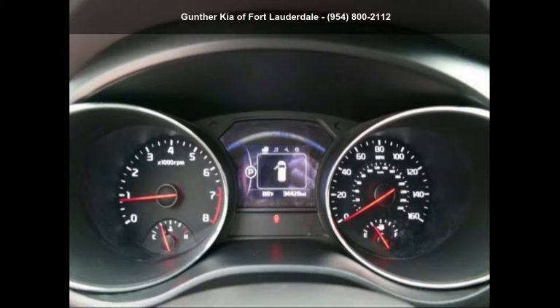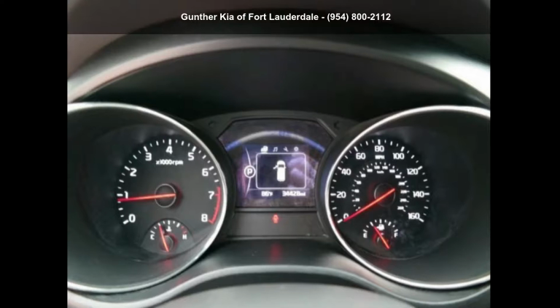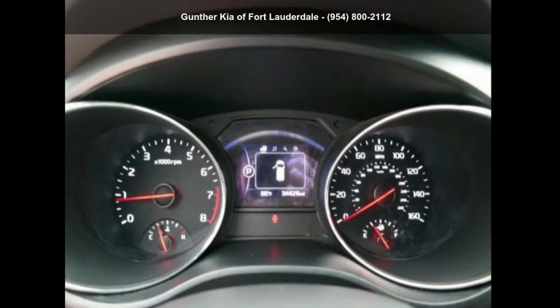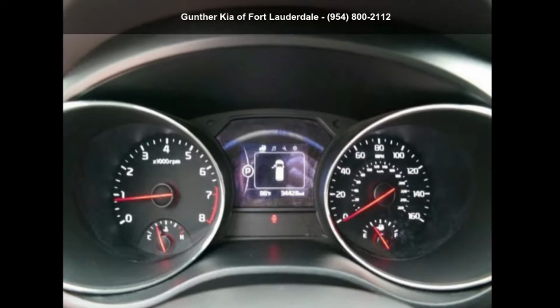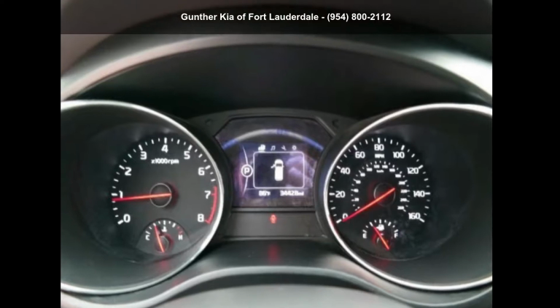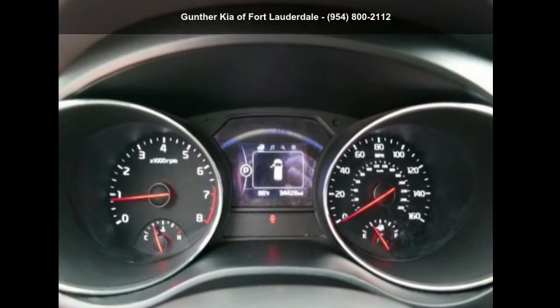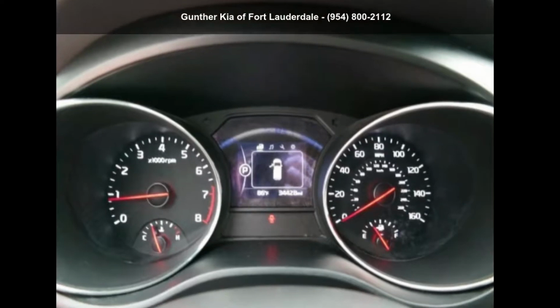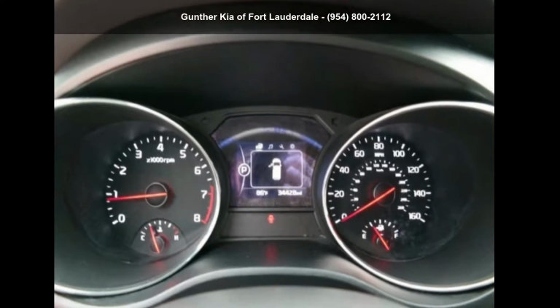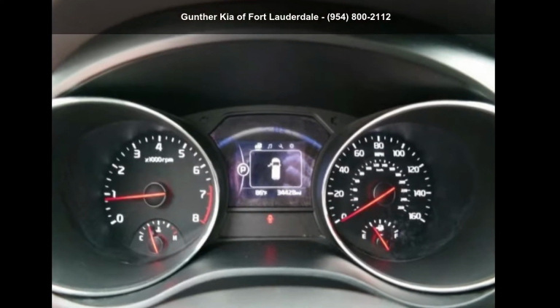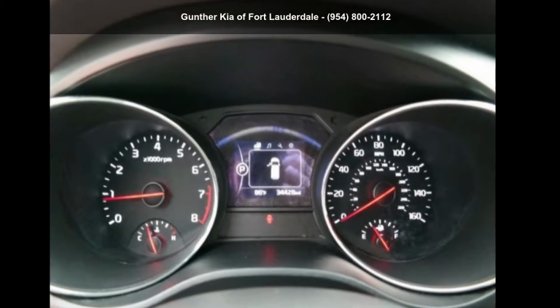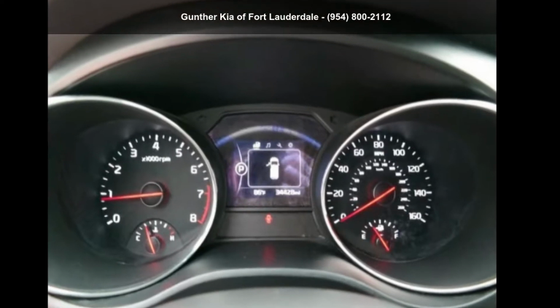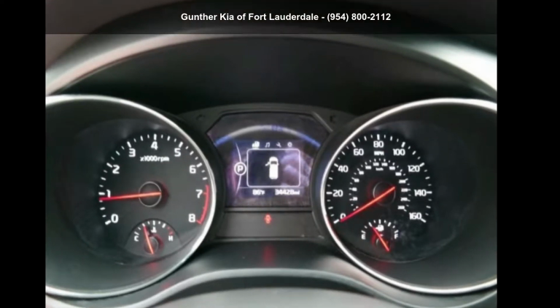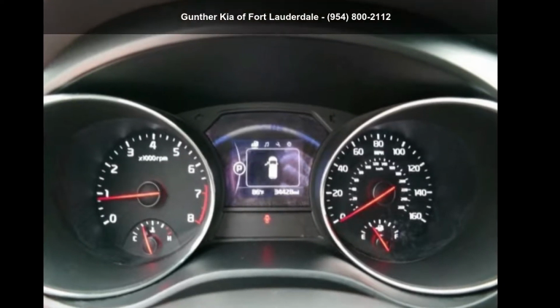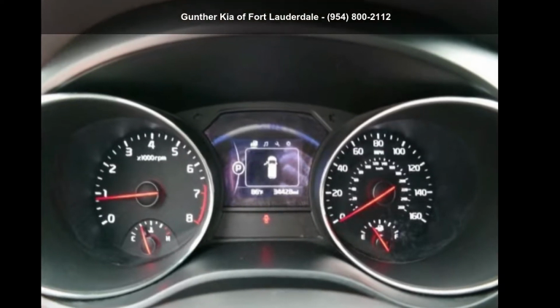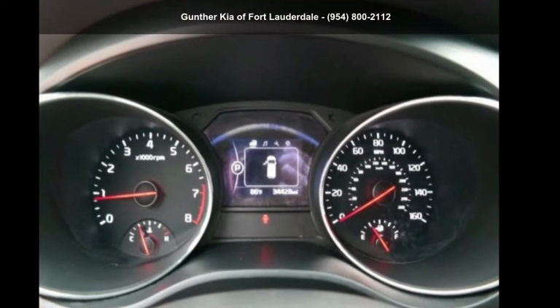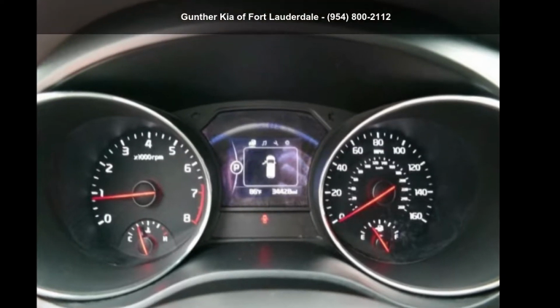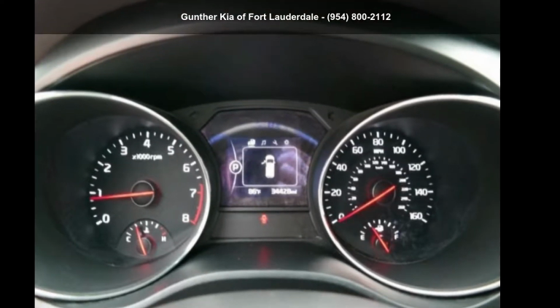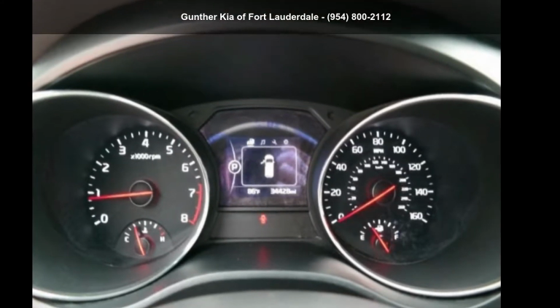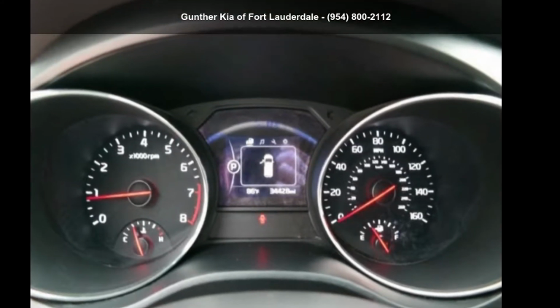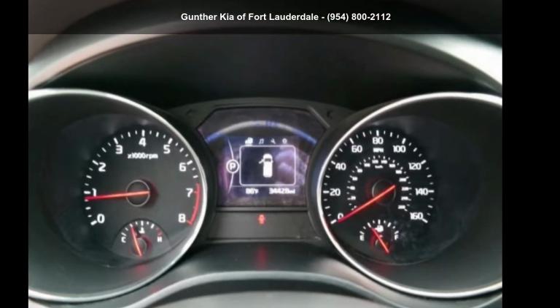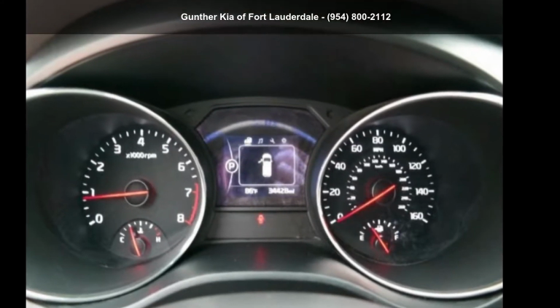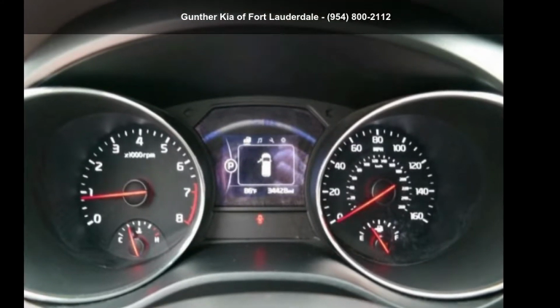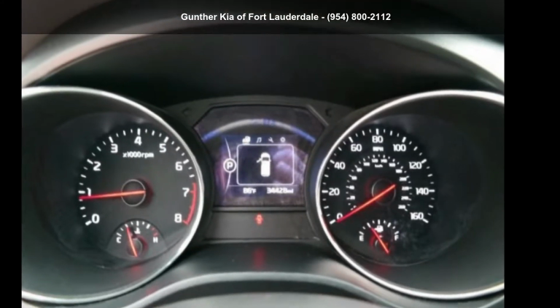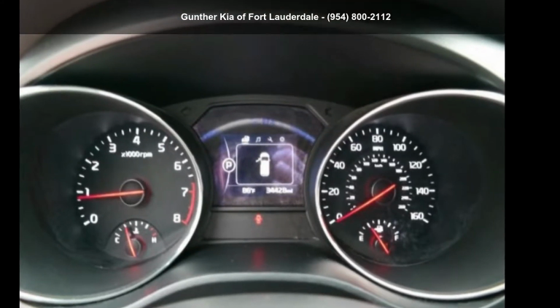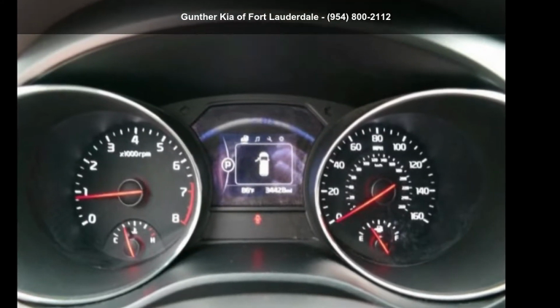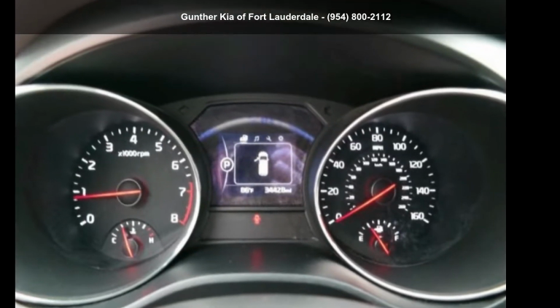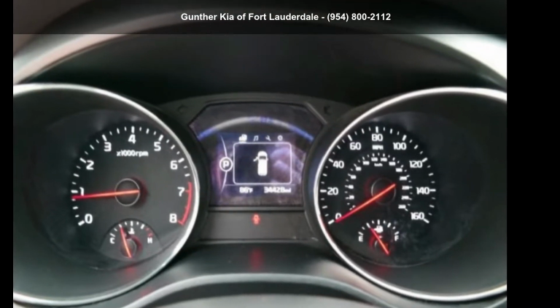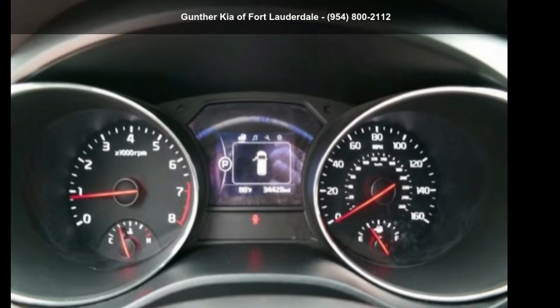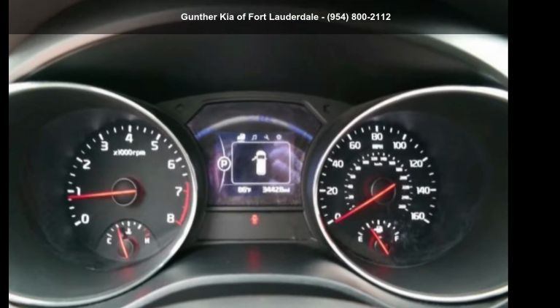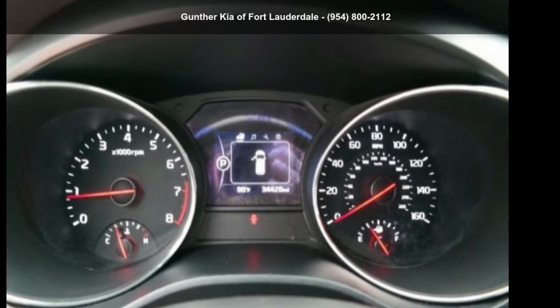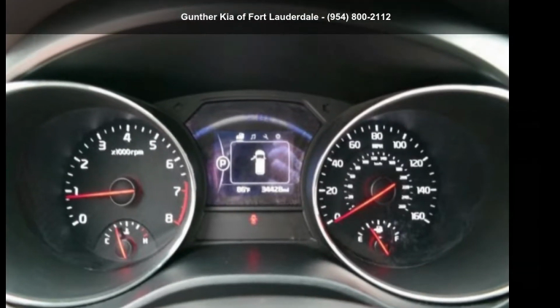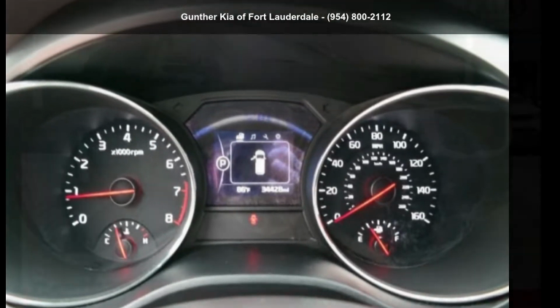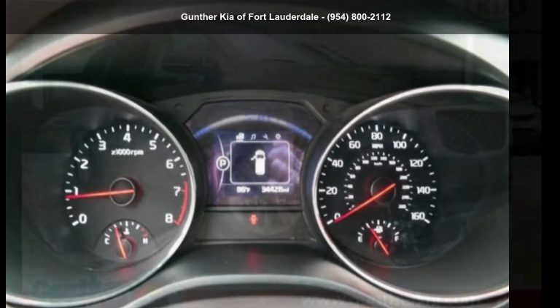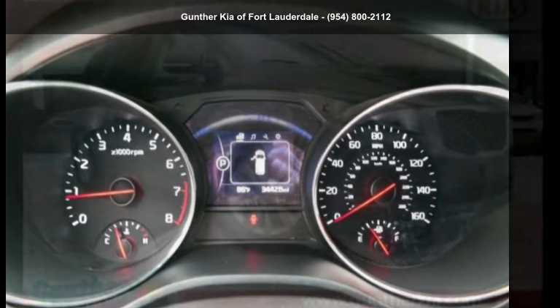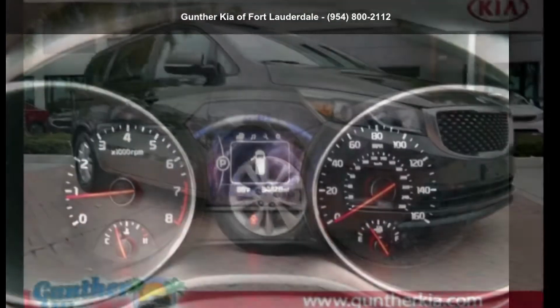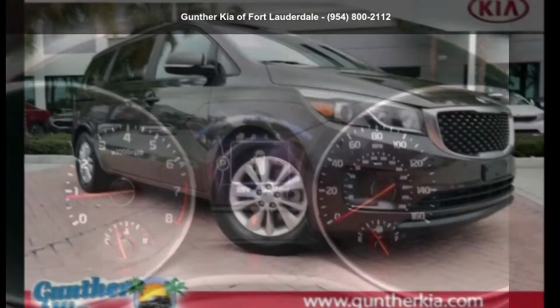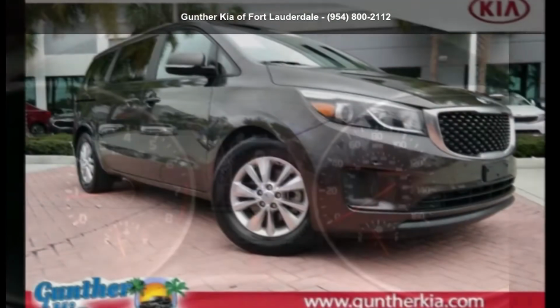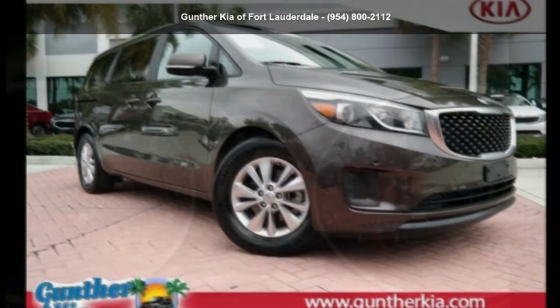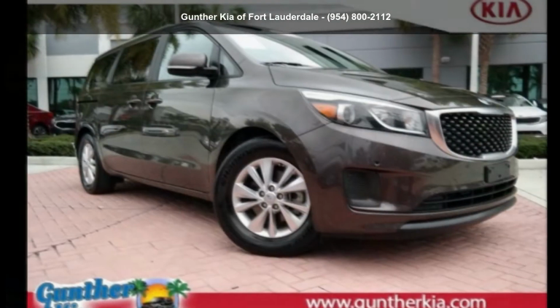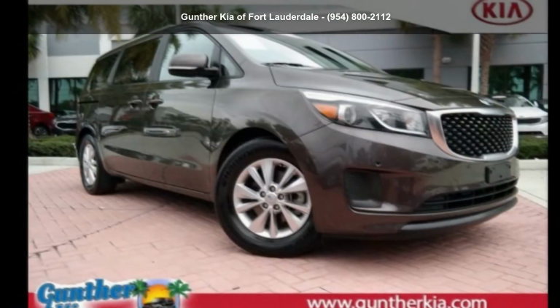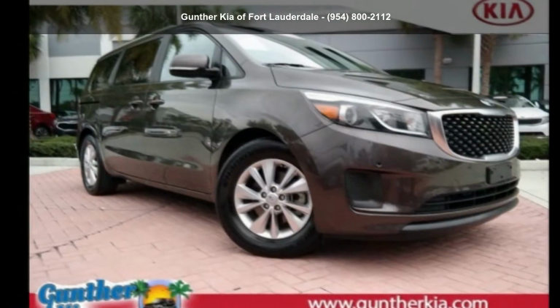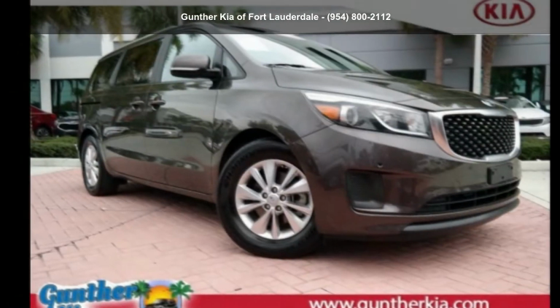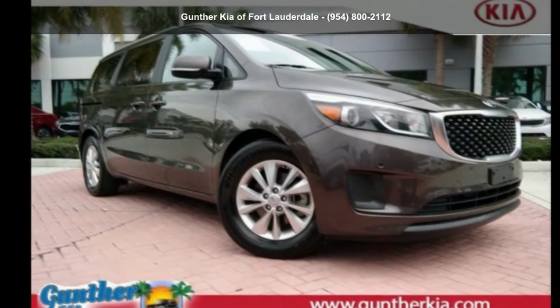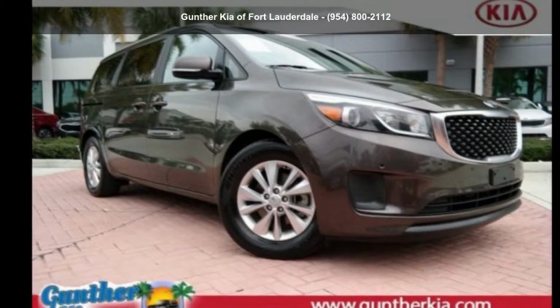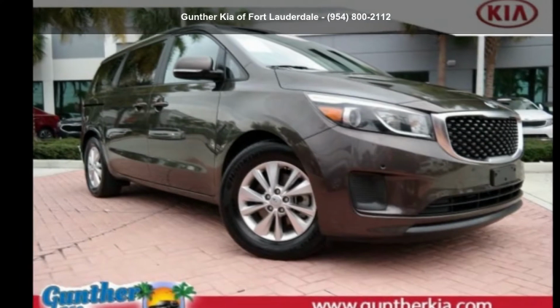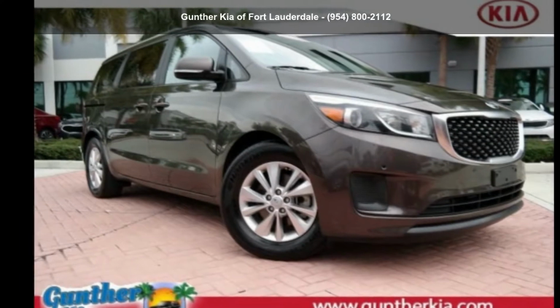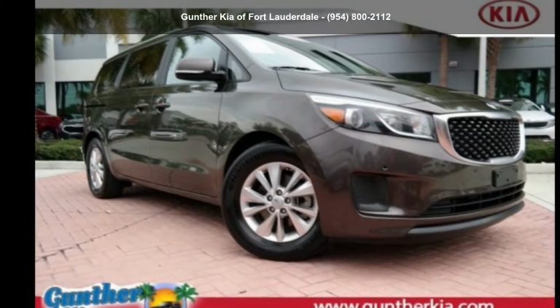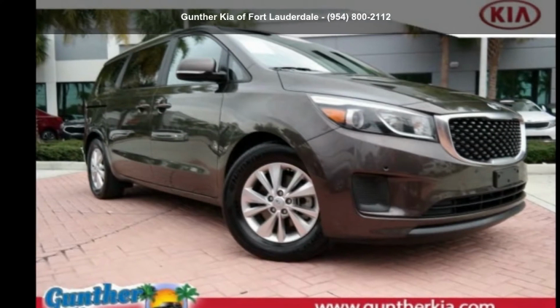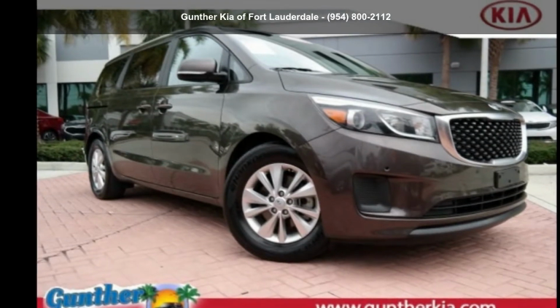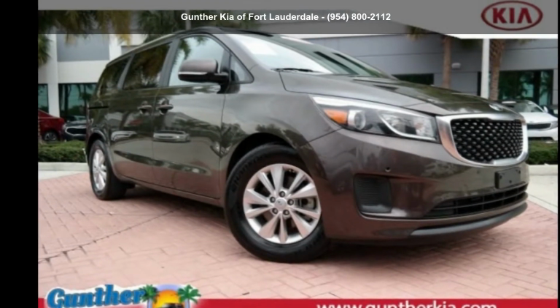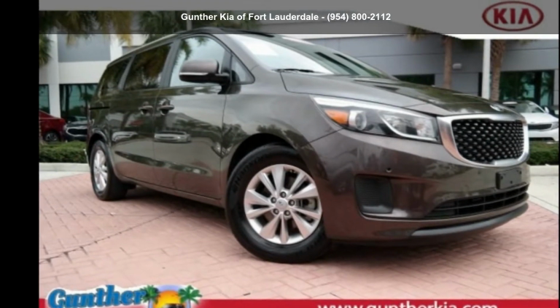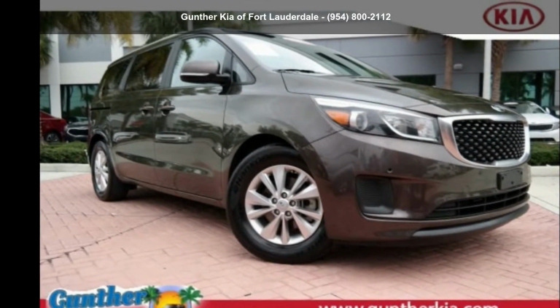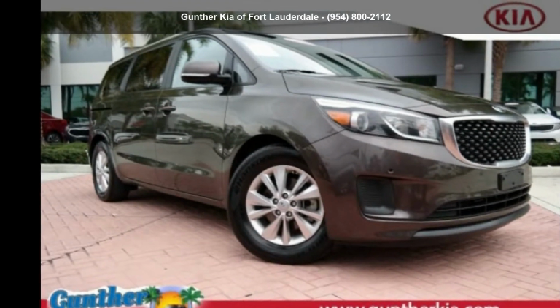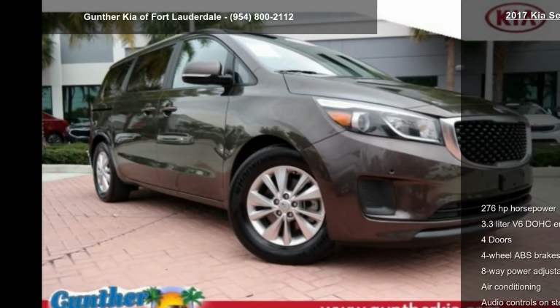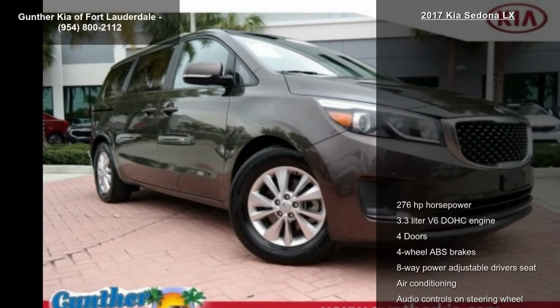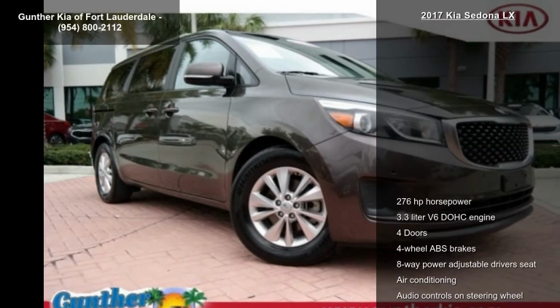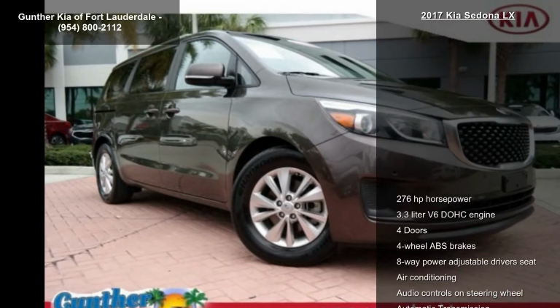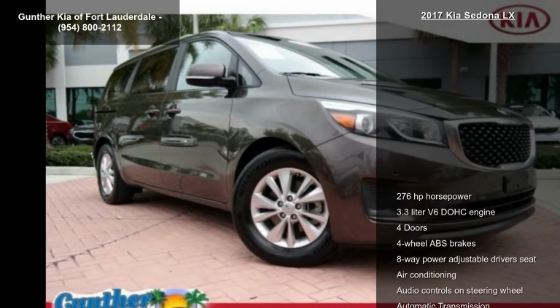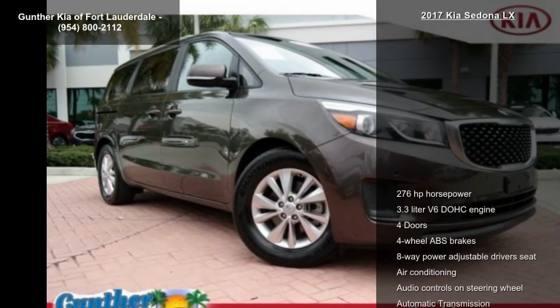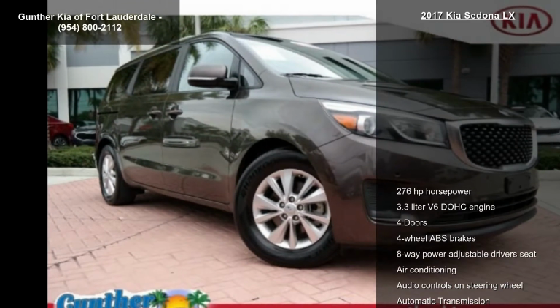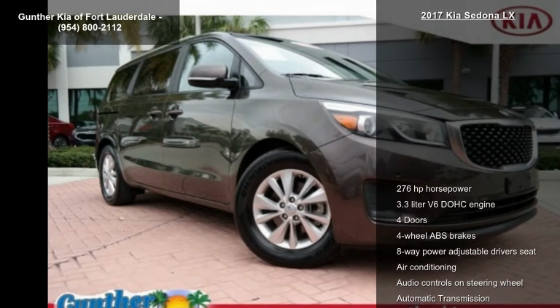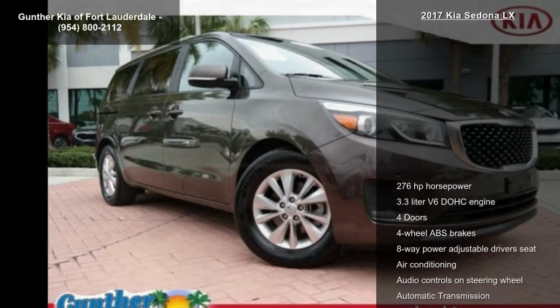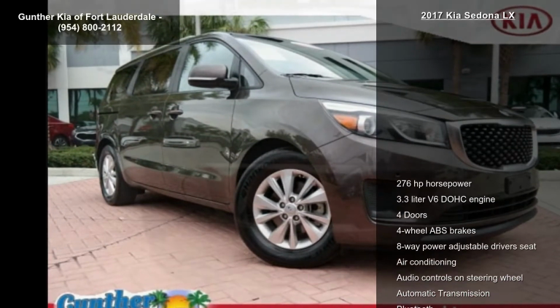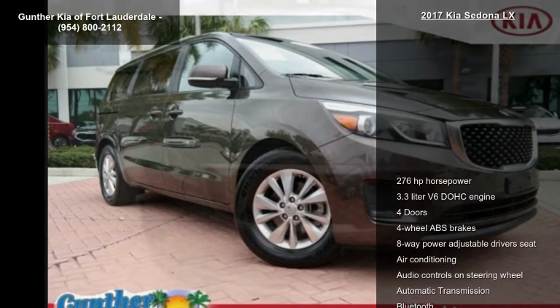Presenting the Kia 2017 Sedona LX. If you are looking for a first-rate auto, this one could be yours today.